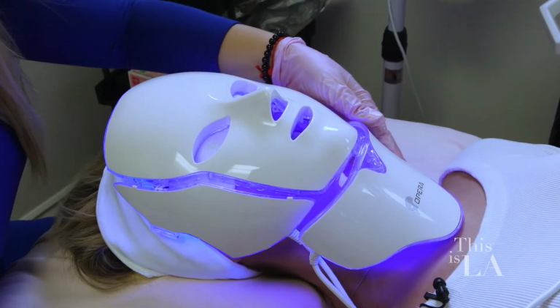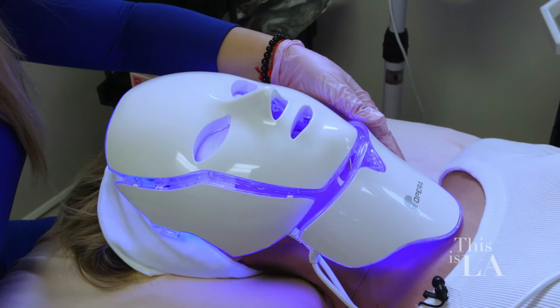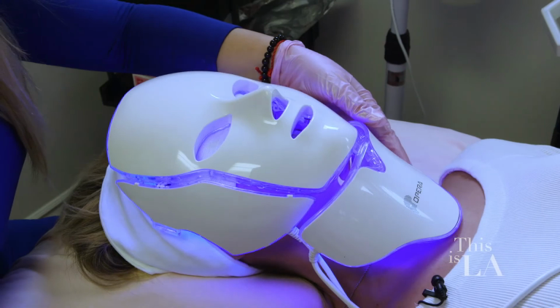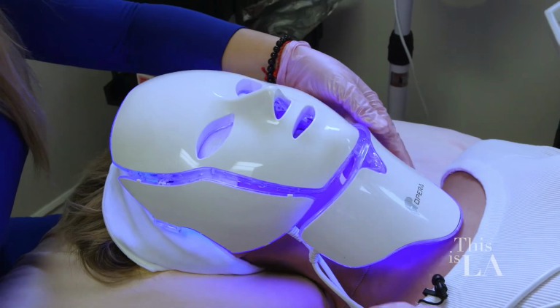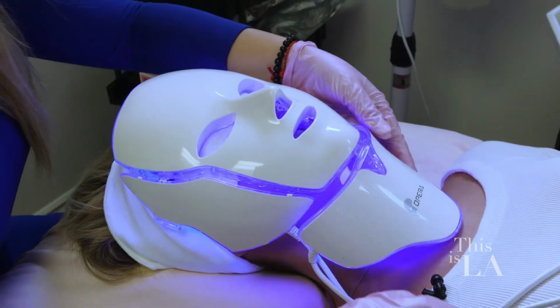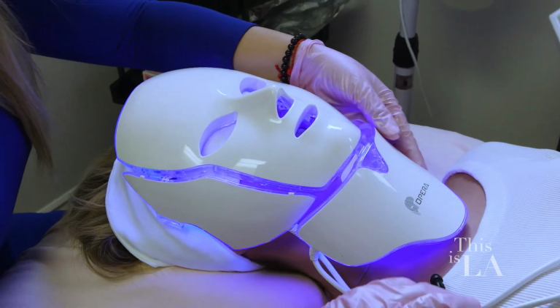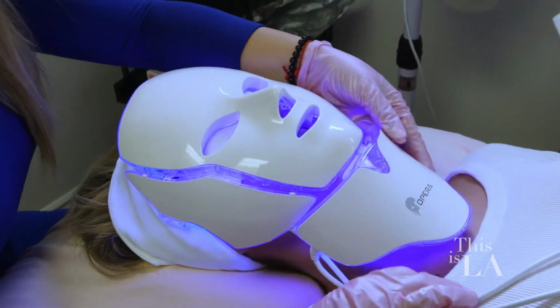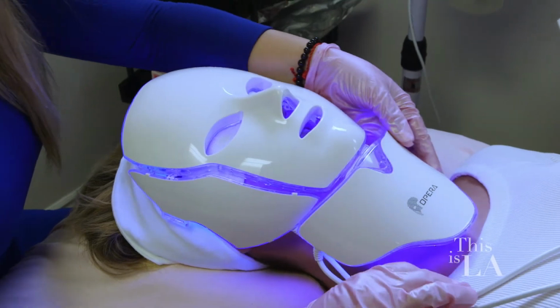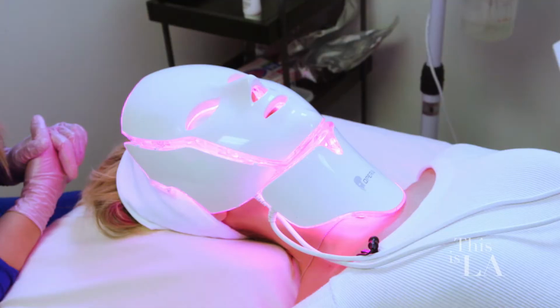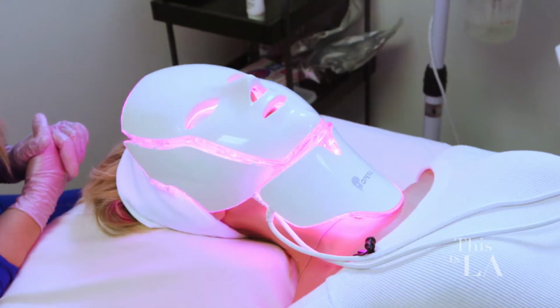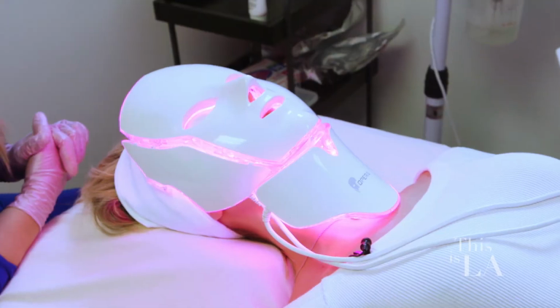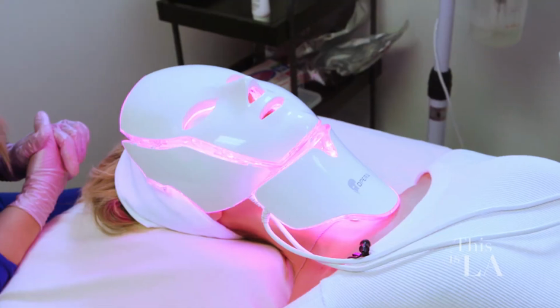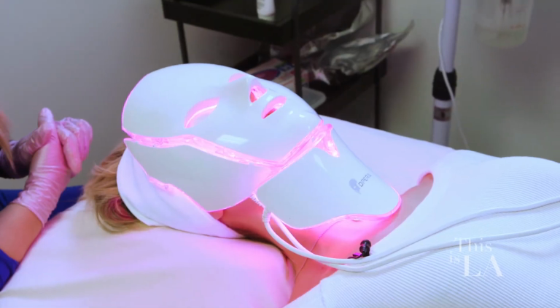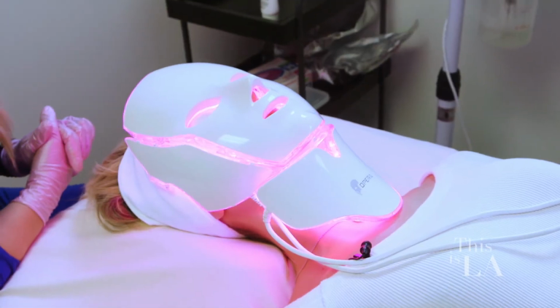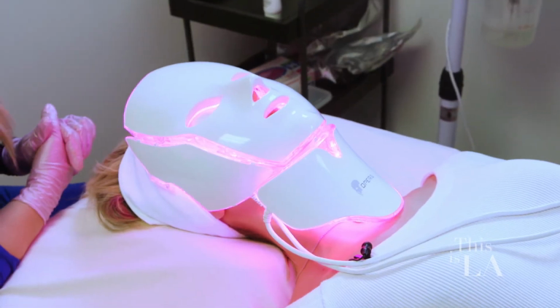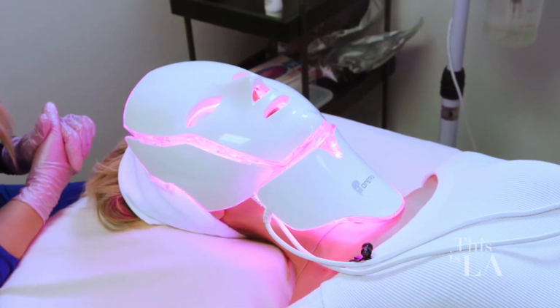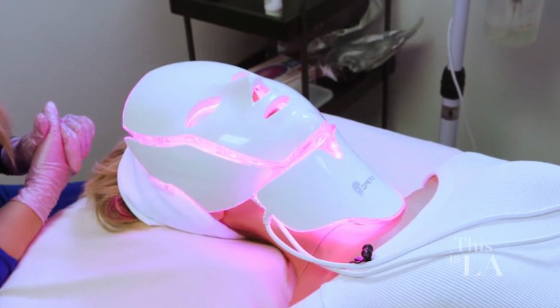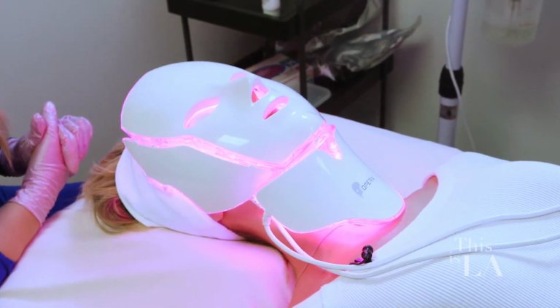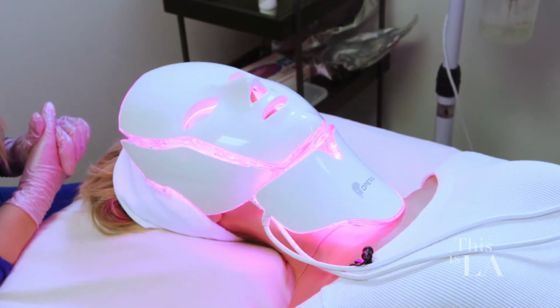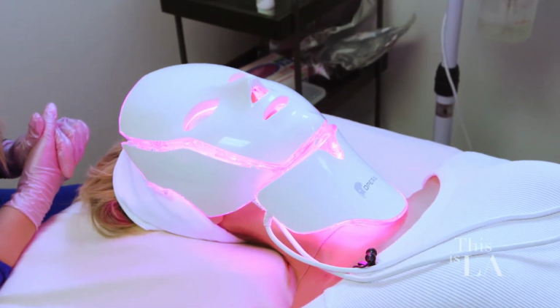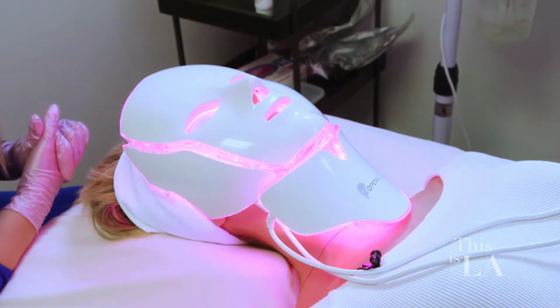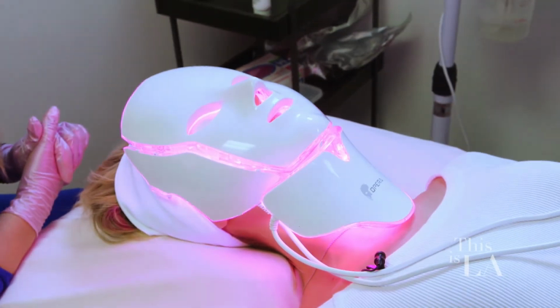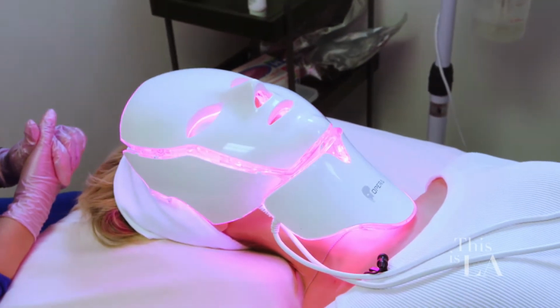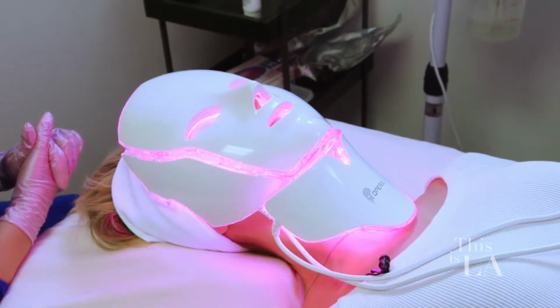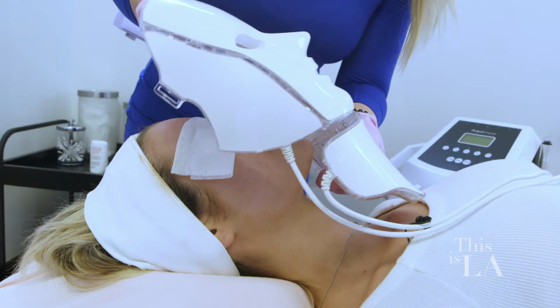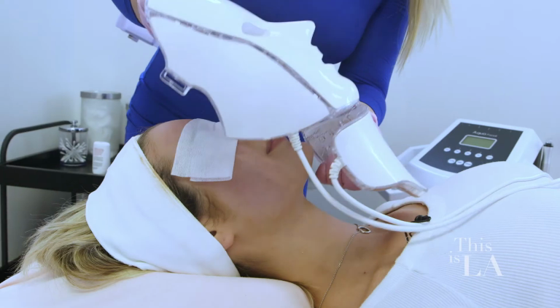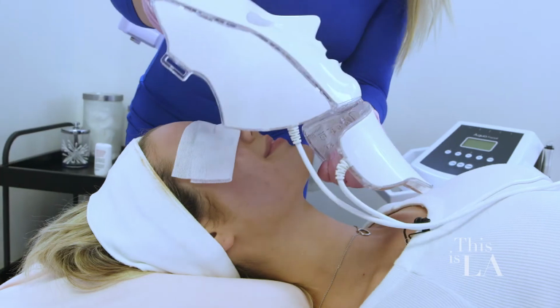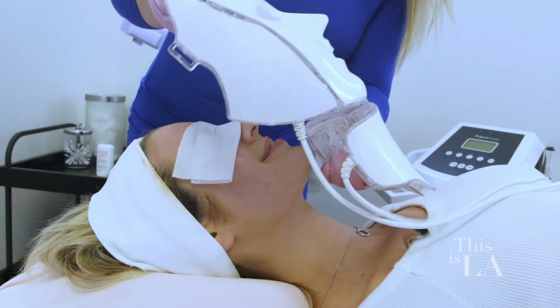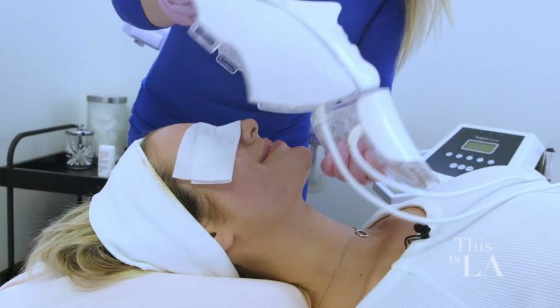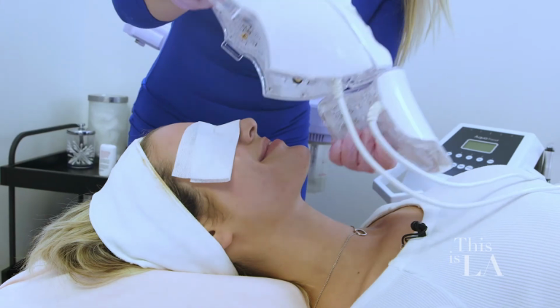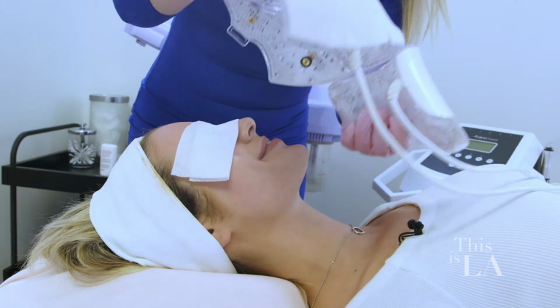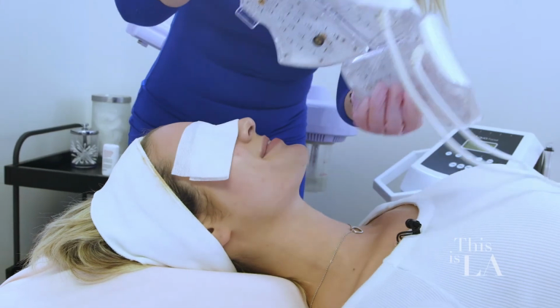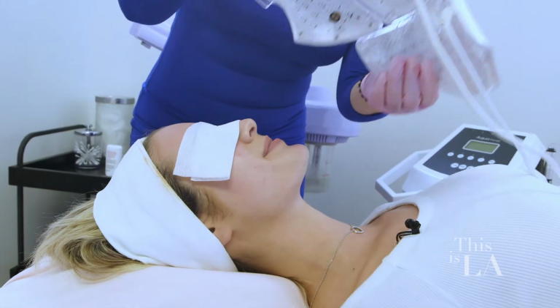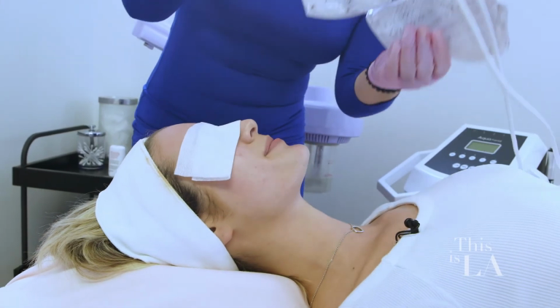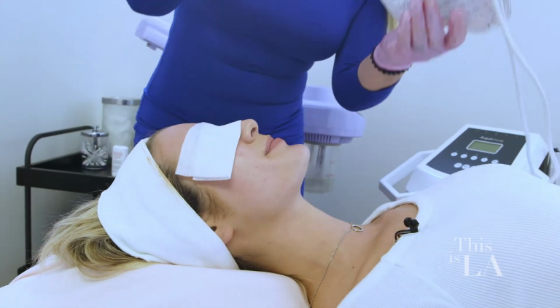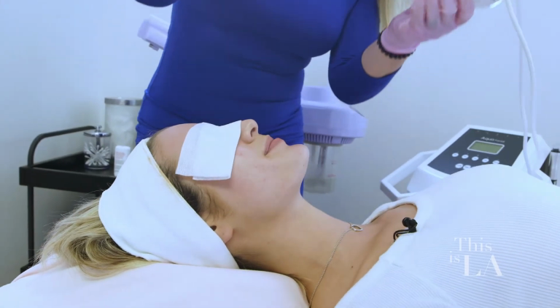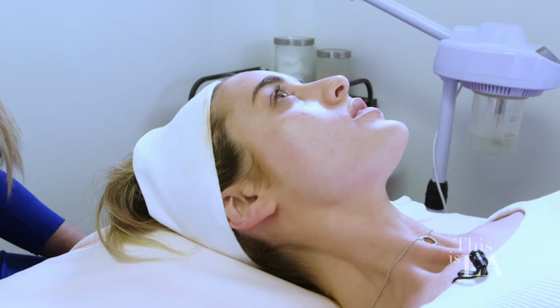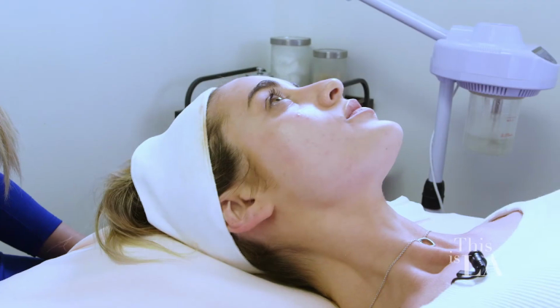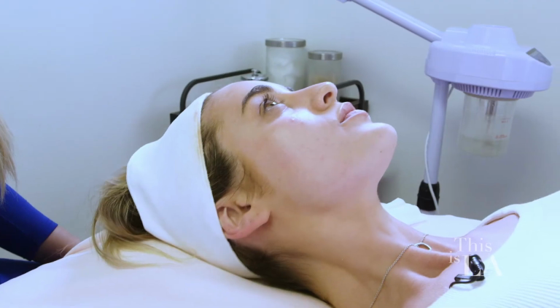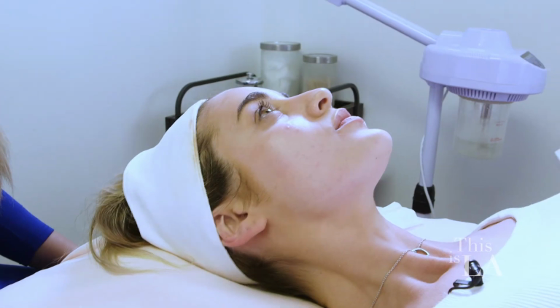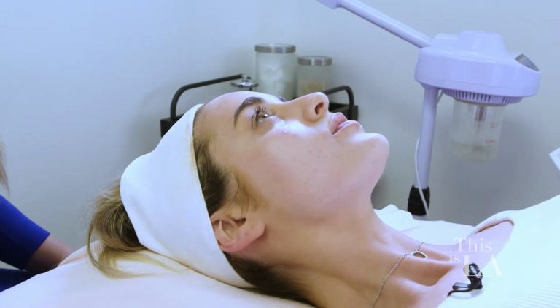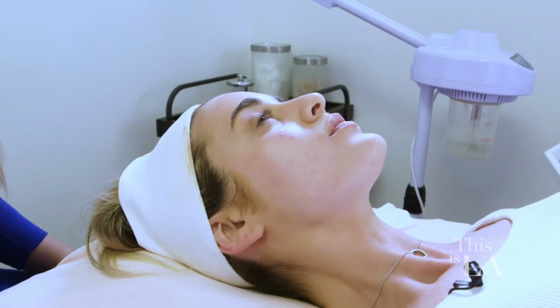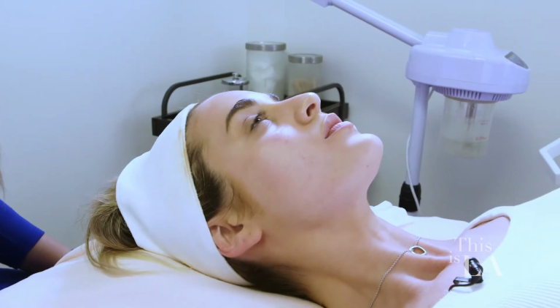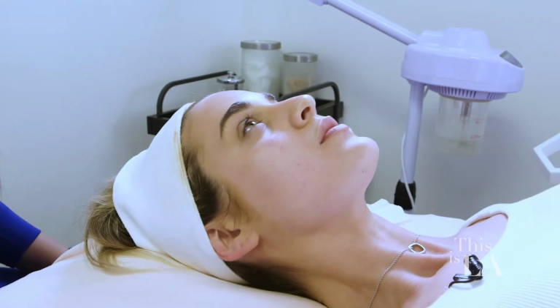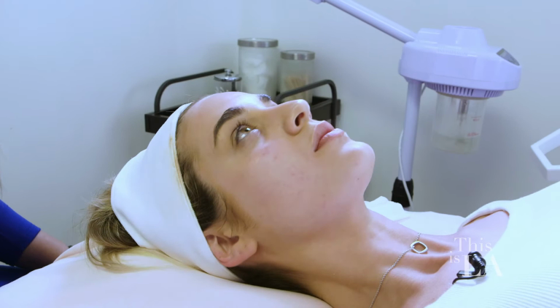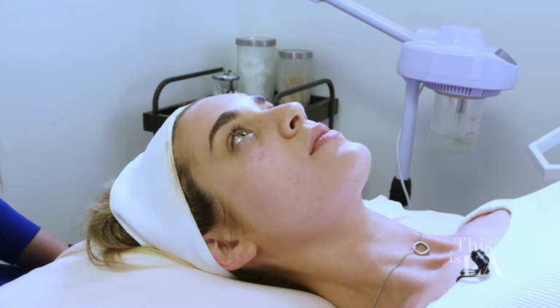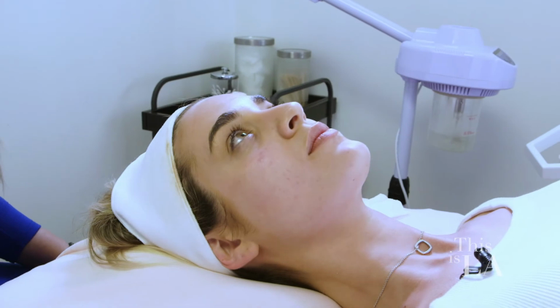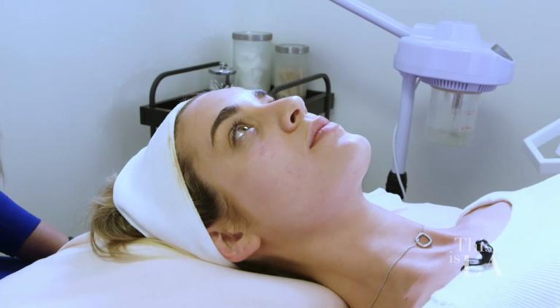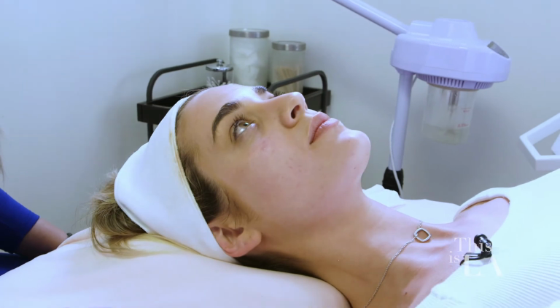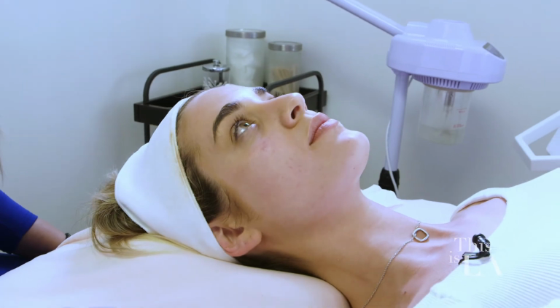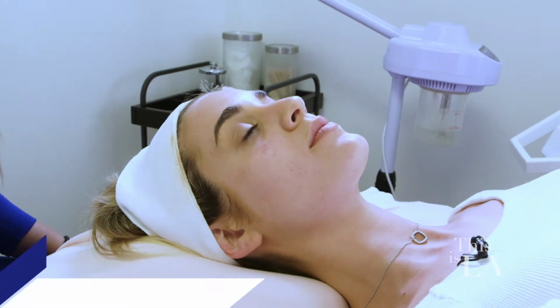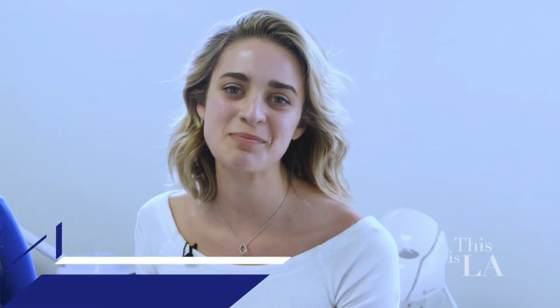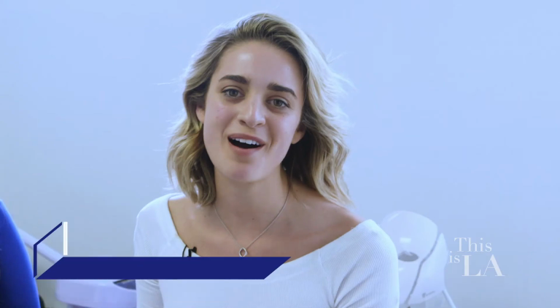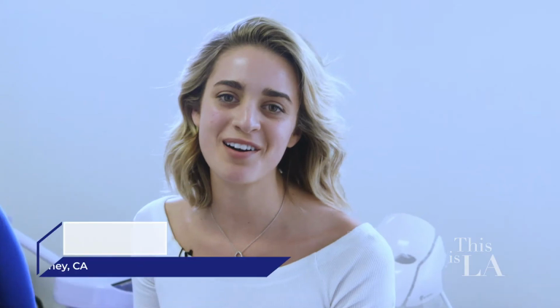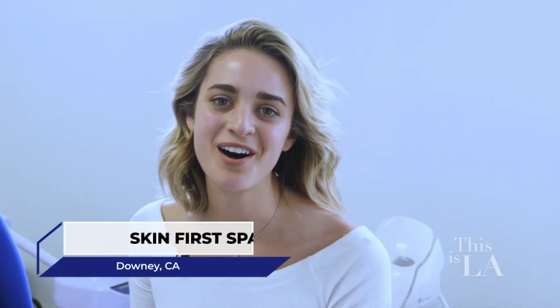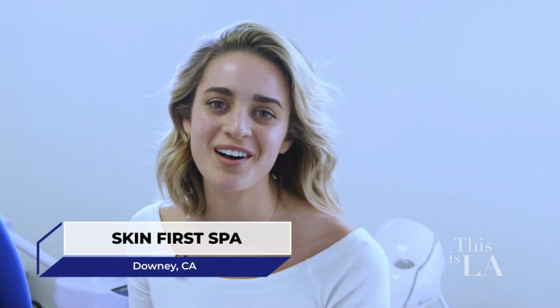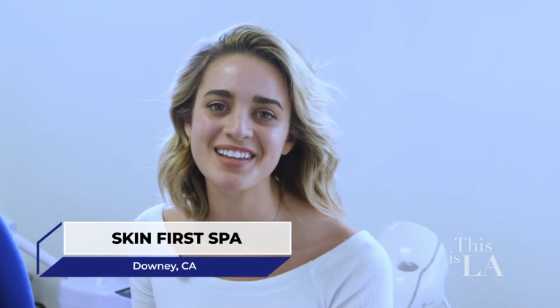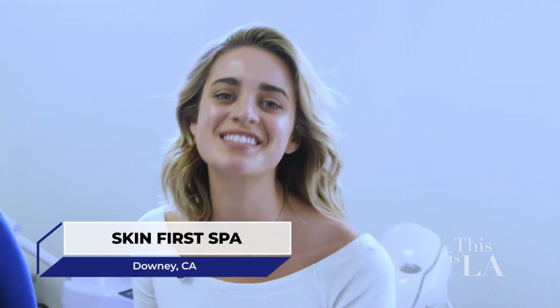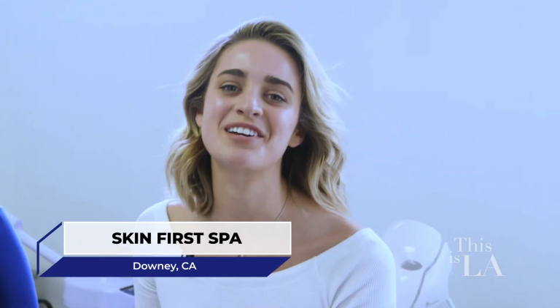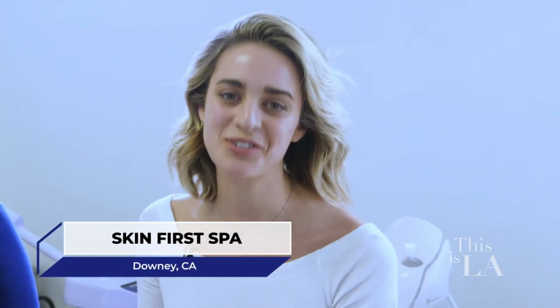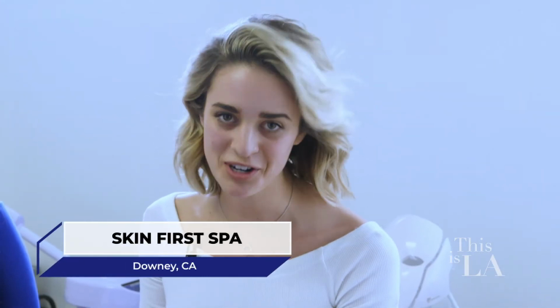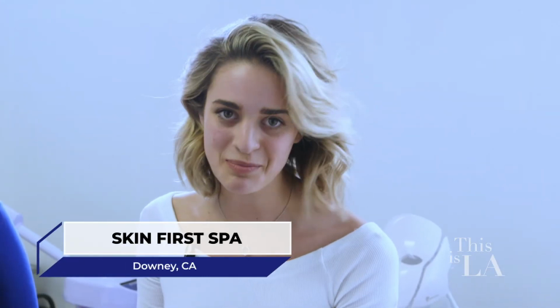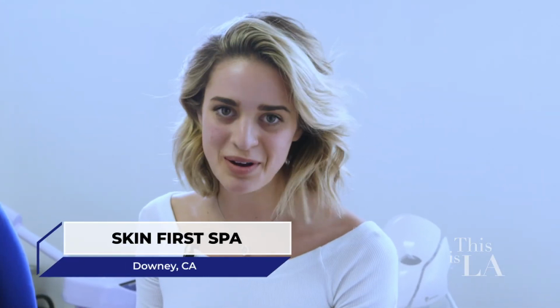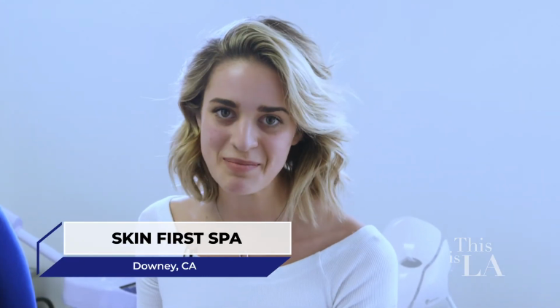Sandra hooked me up today — I got collagen treatment, acne treatment, and I got rehydrated. So give Skin First Spa a call and schedule your appointment.